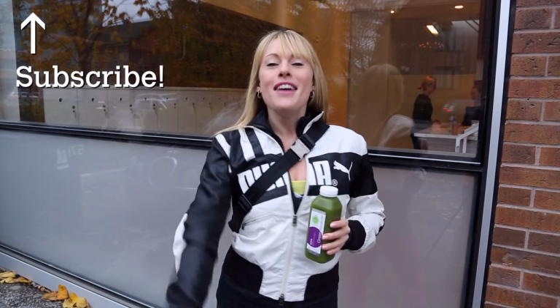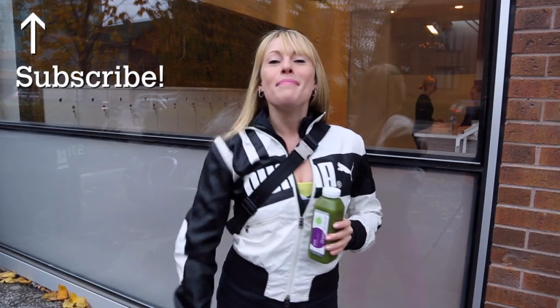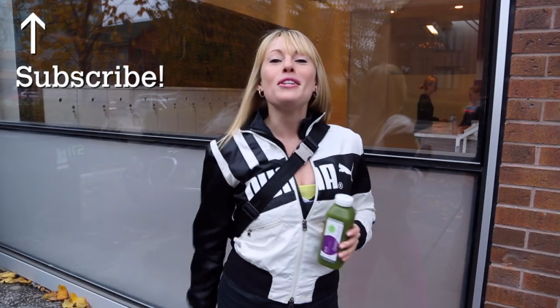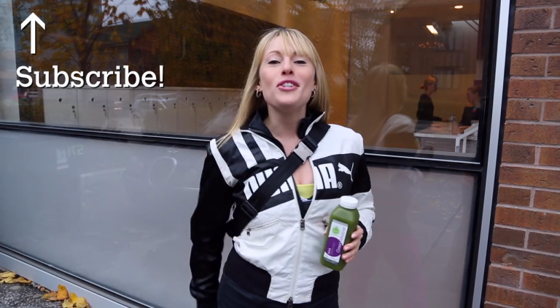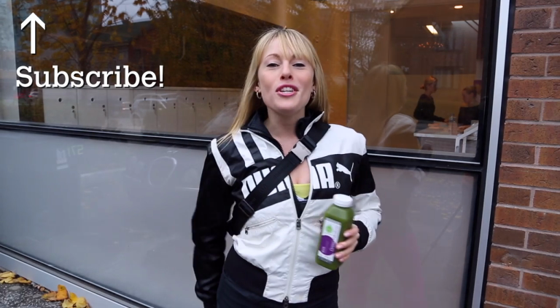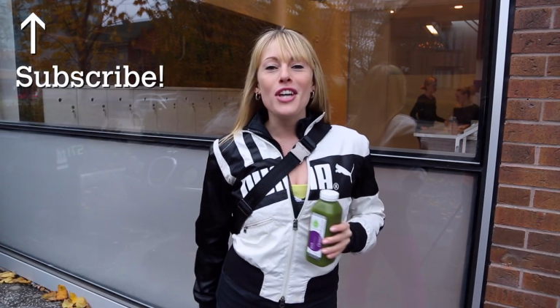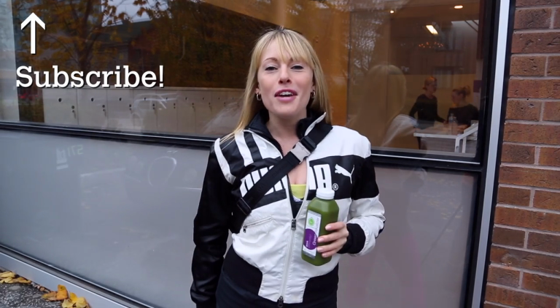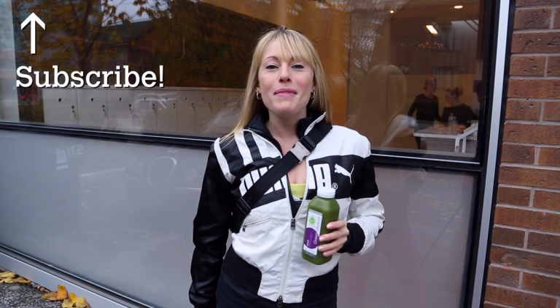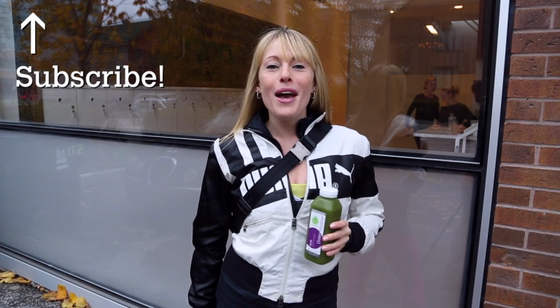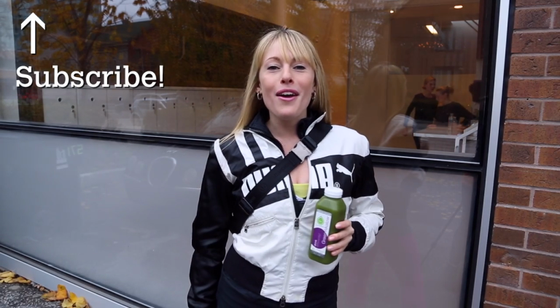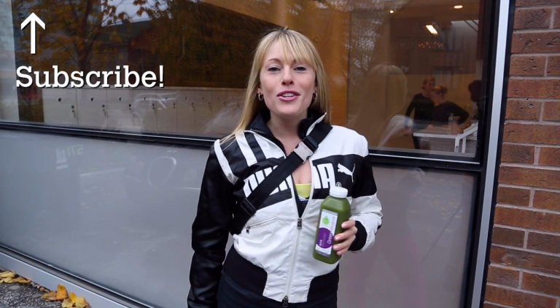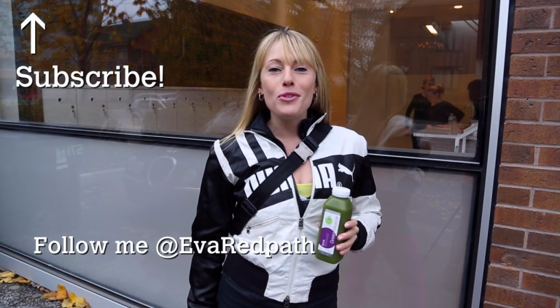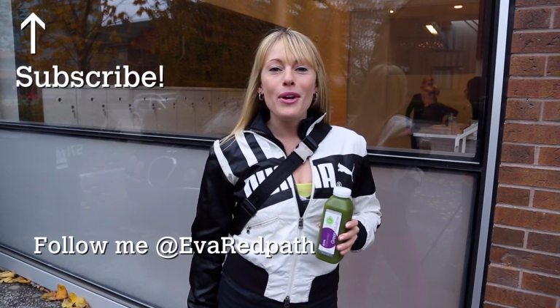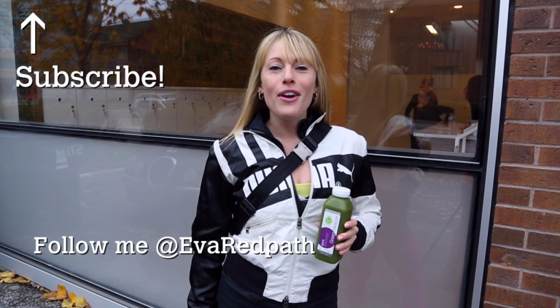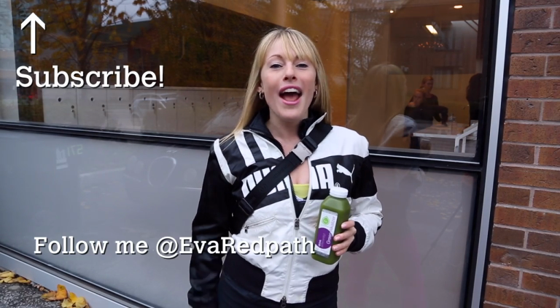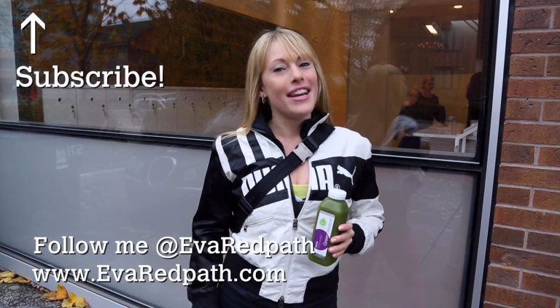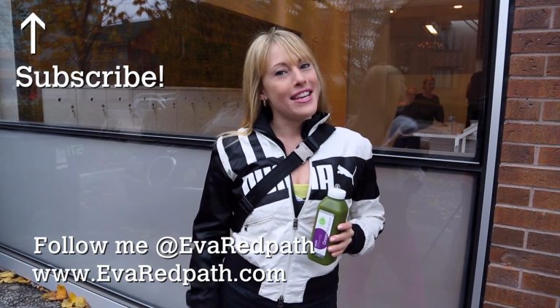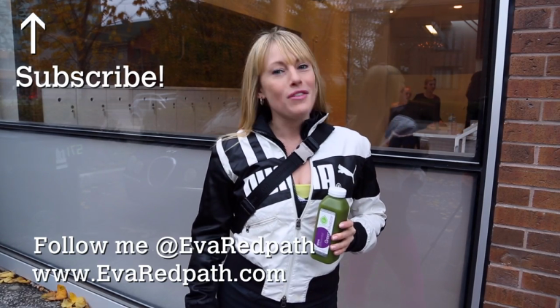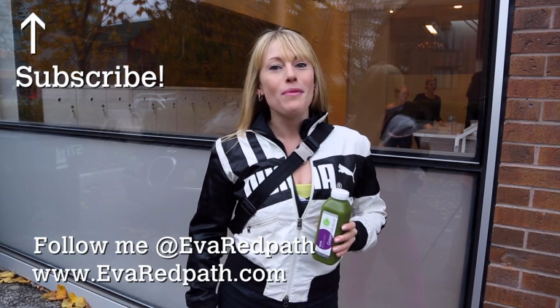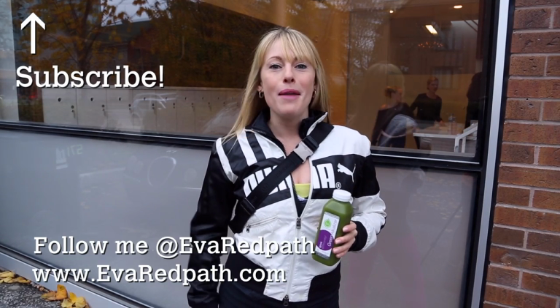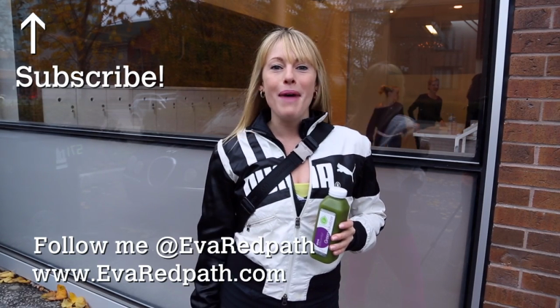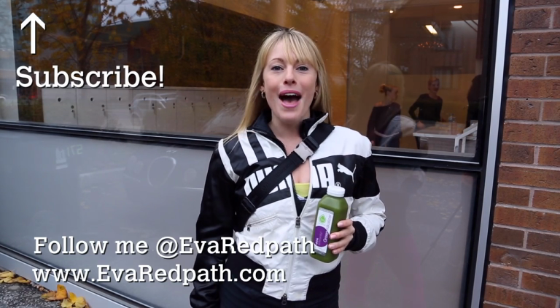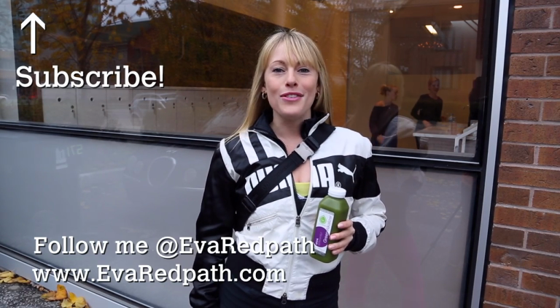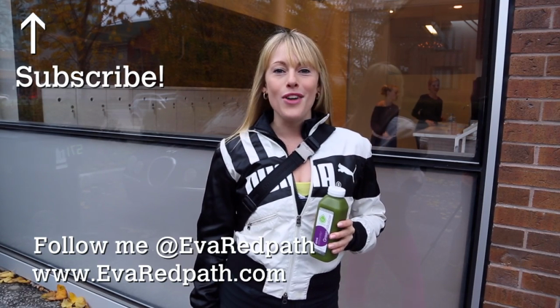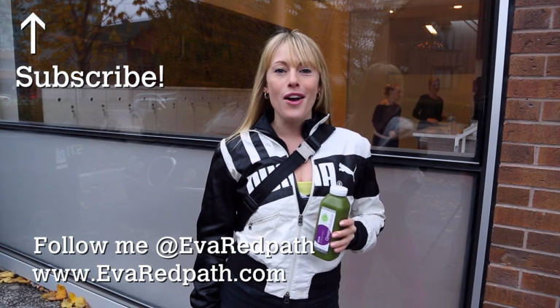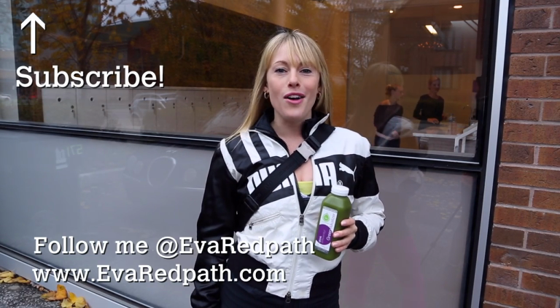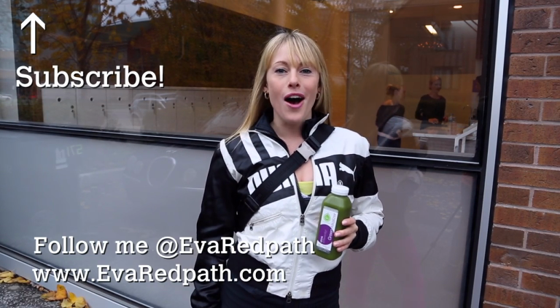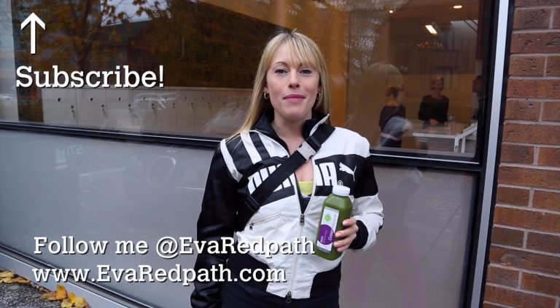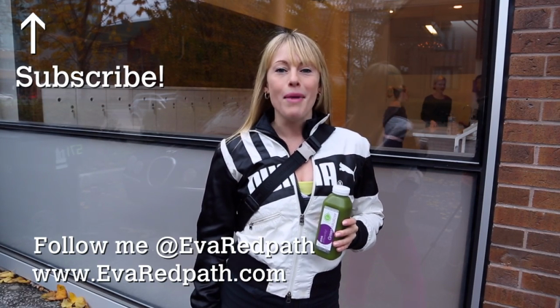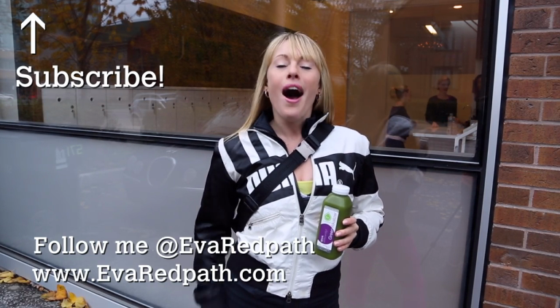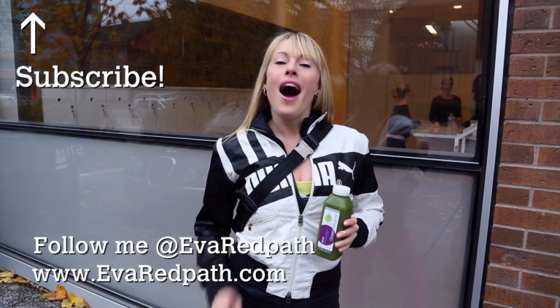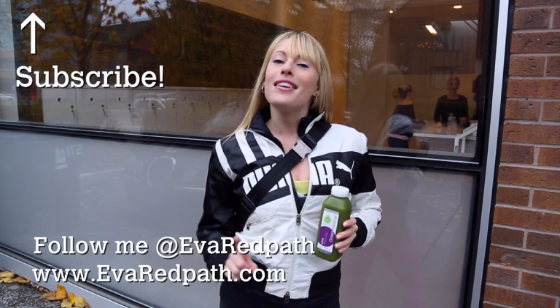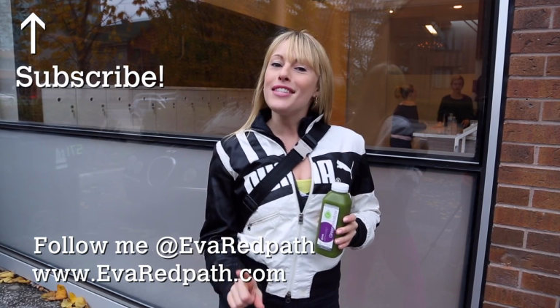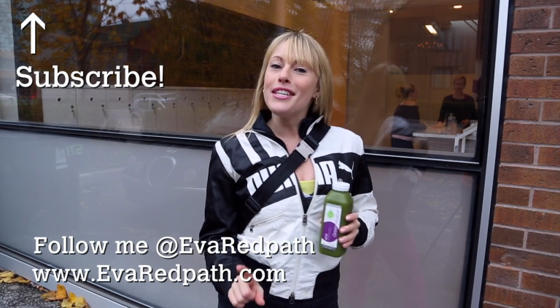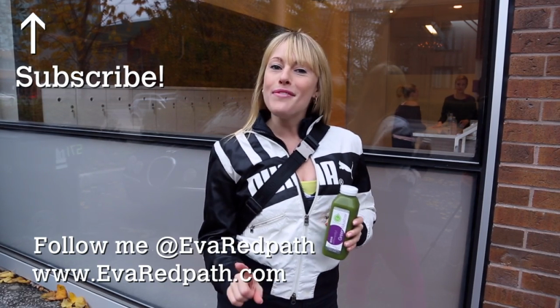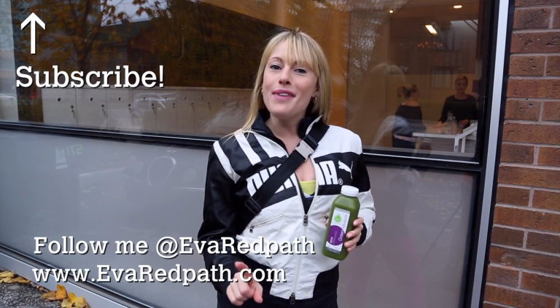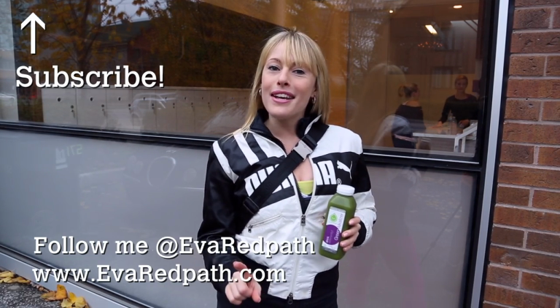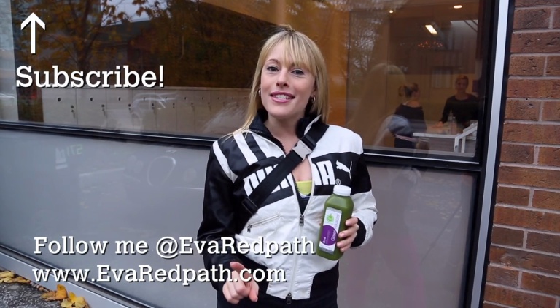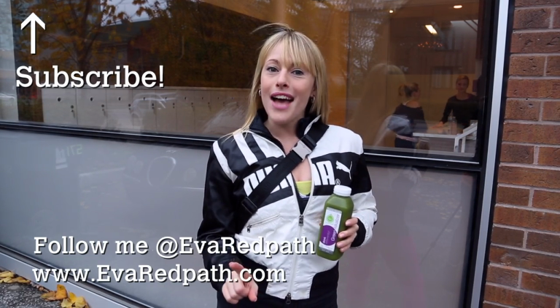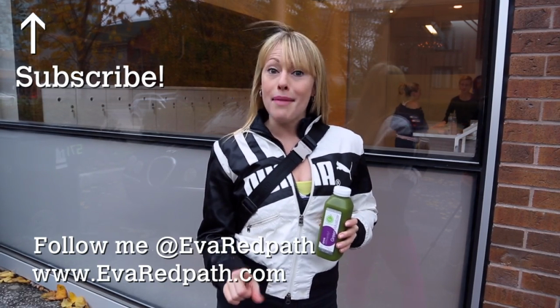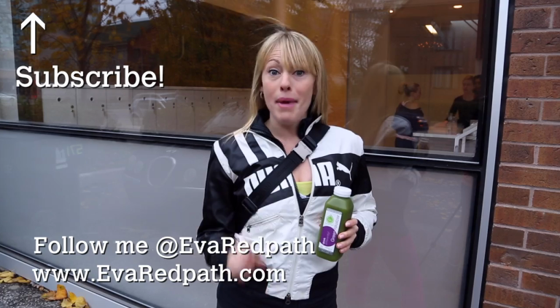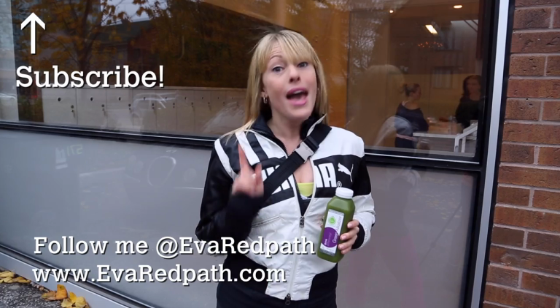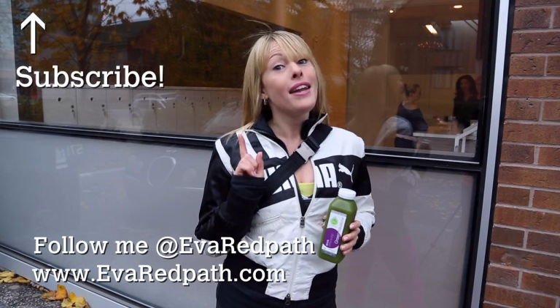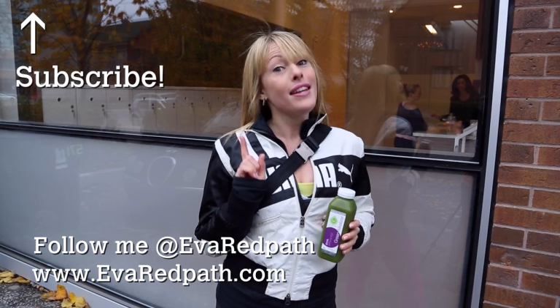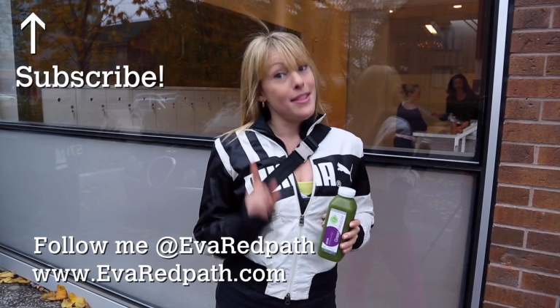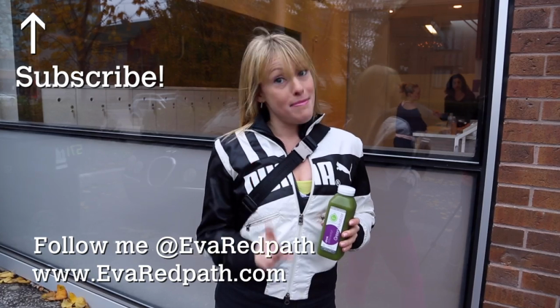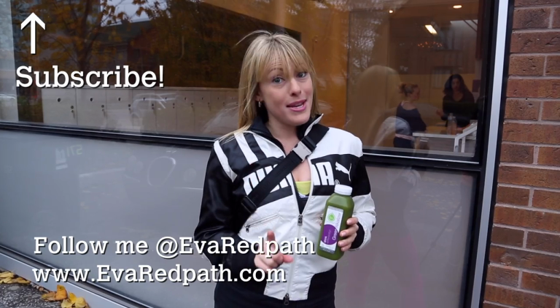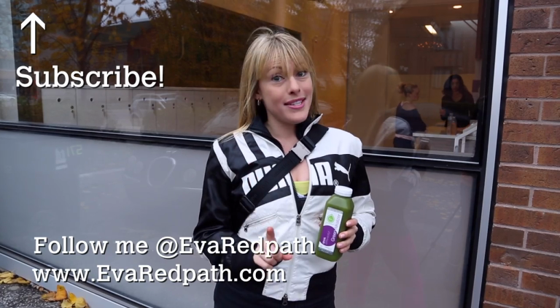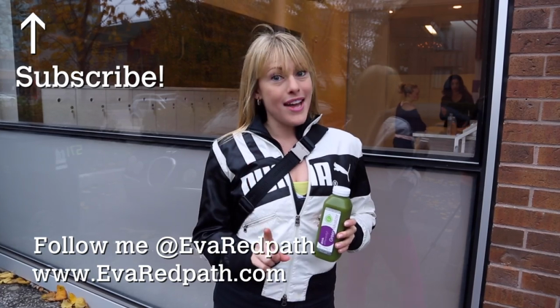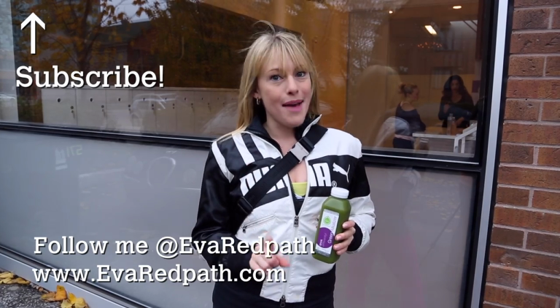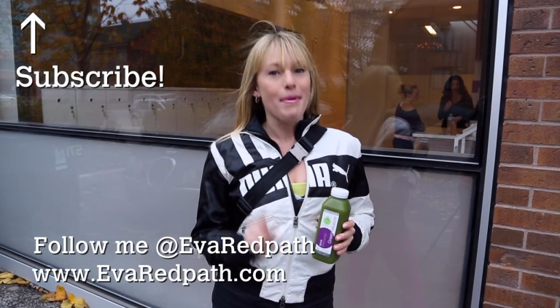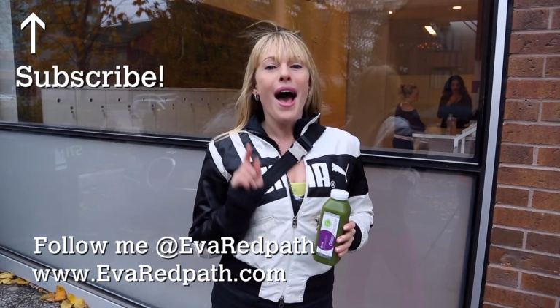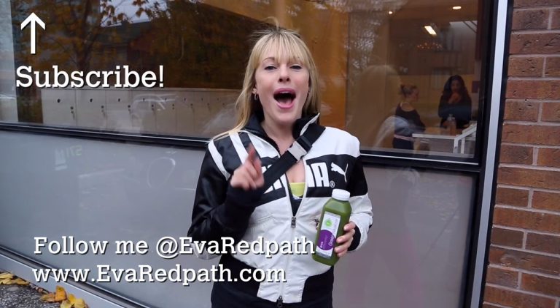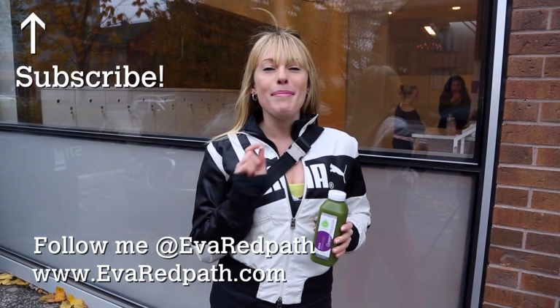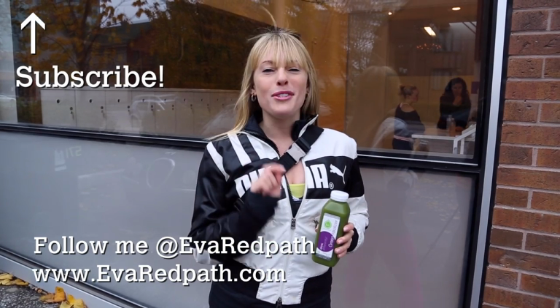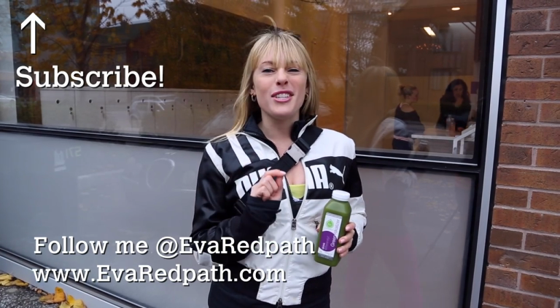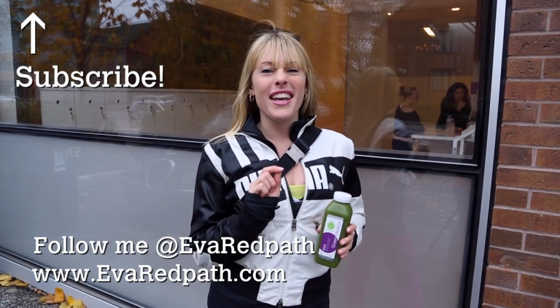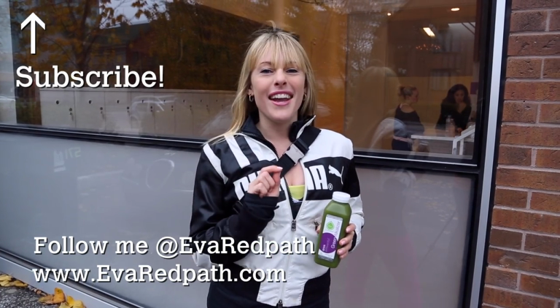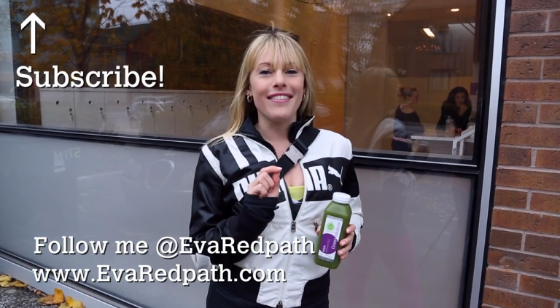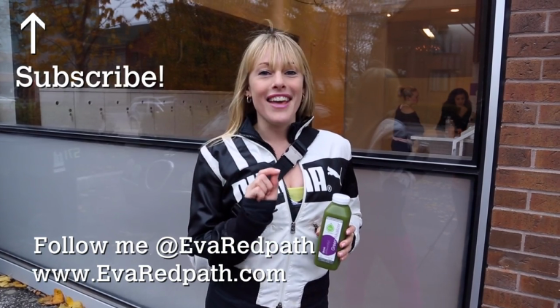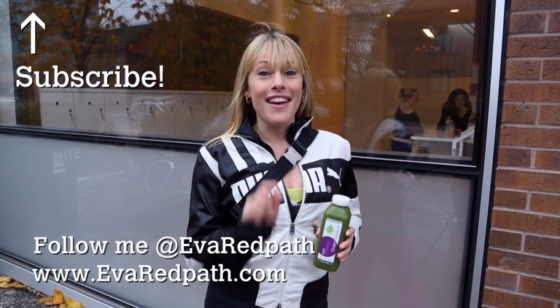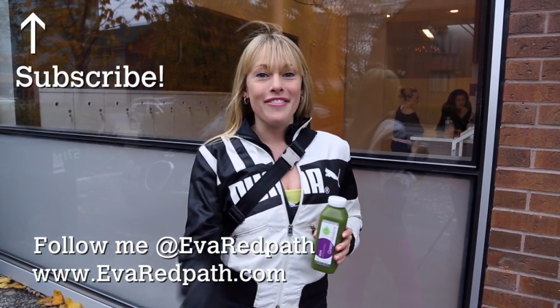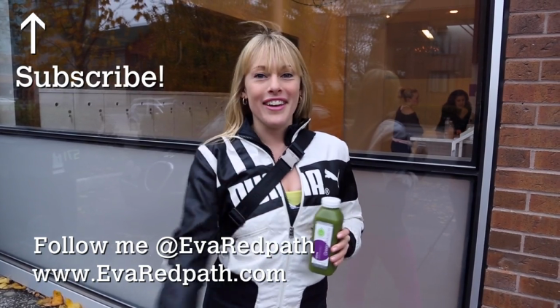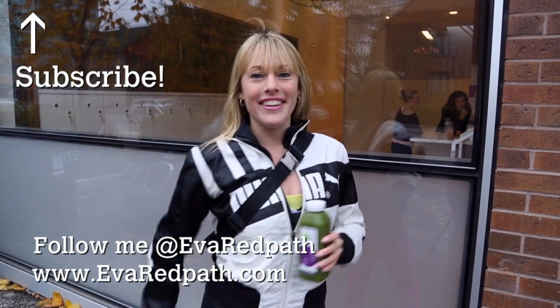If you like to sweat, how about you subscribe up there? Be sure to check me out on Twitter and EvaRedpath.com. I'll see you next time — in the meantime, how about you get out and get fit?